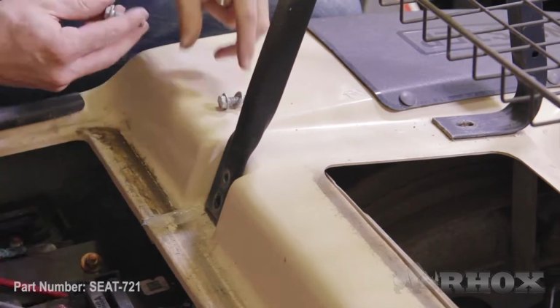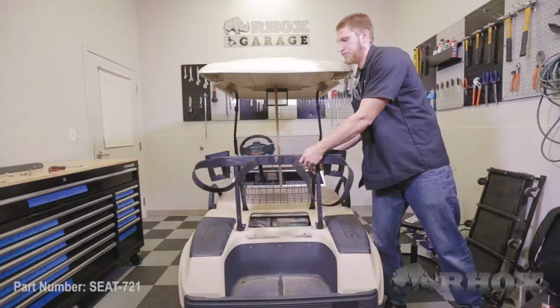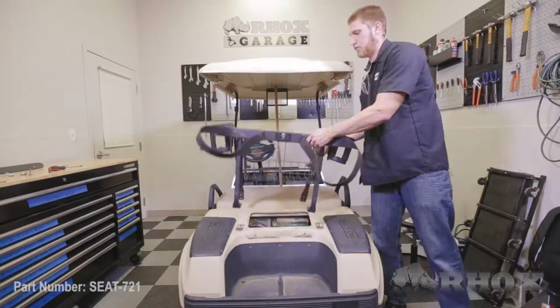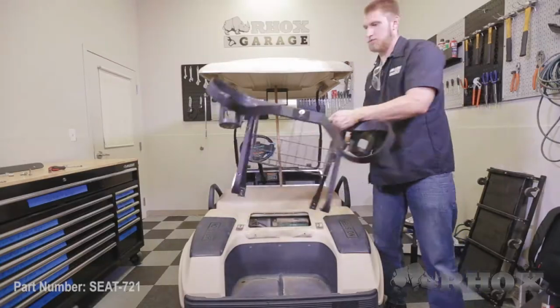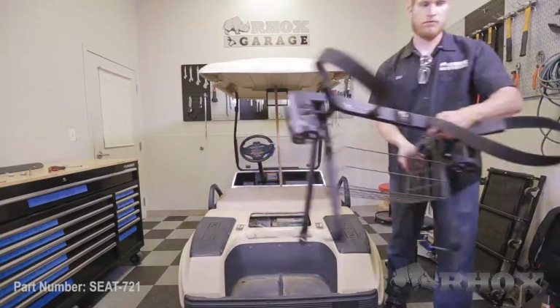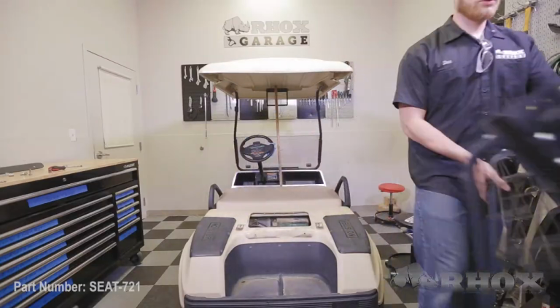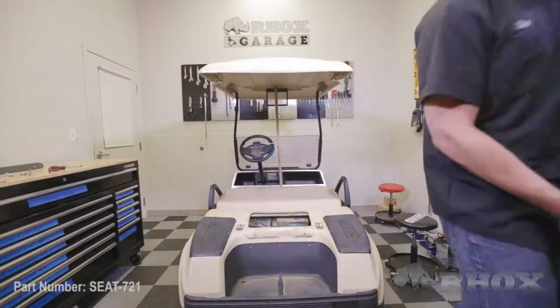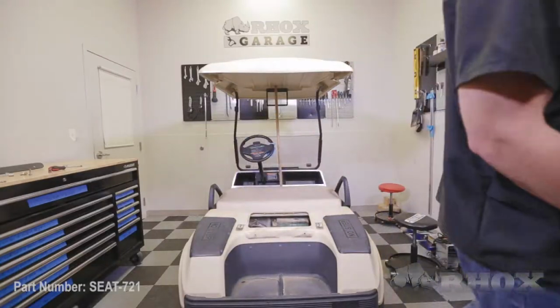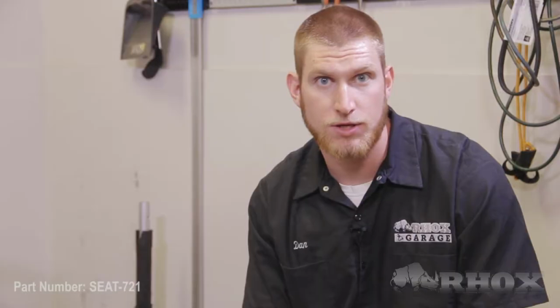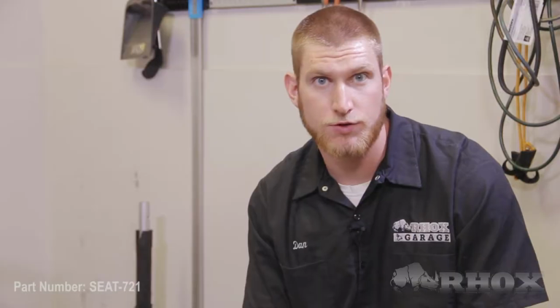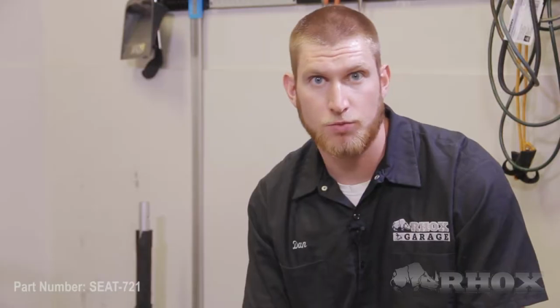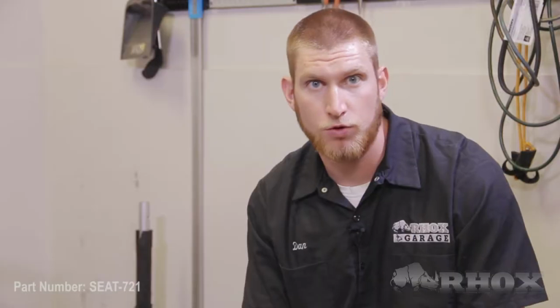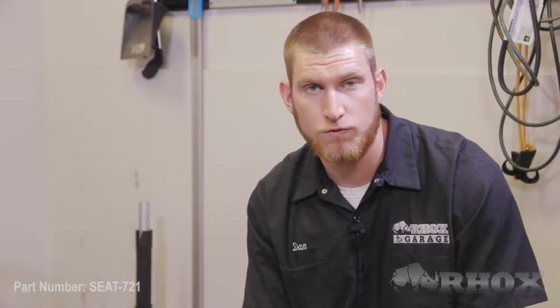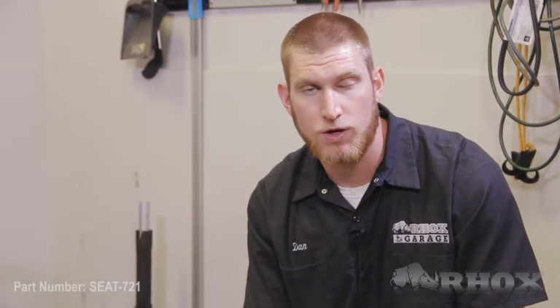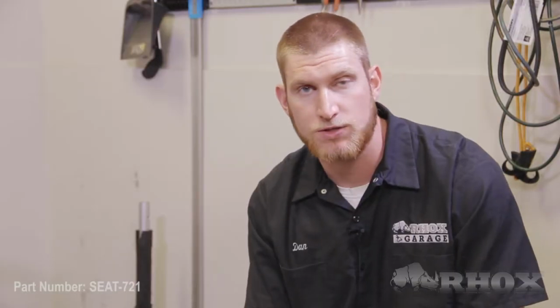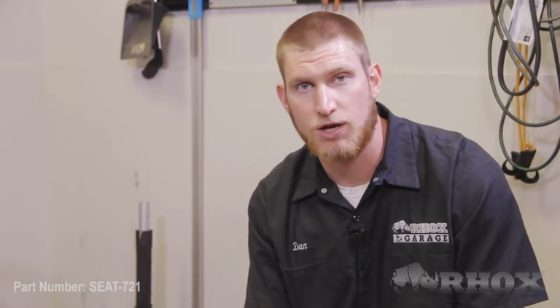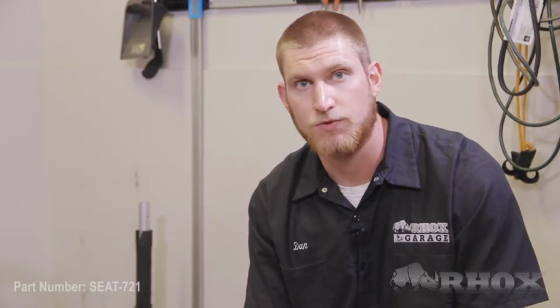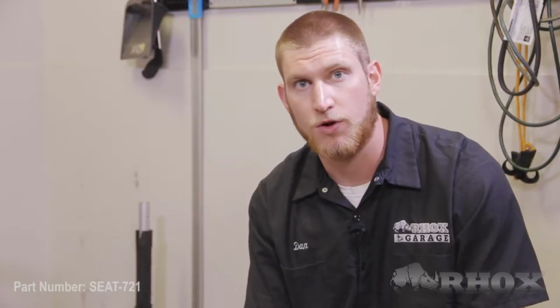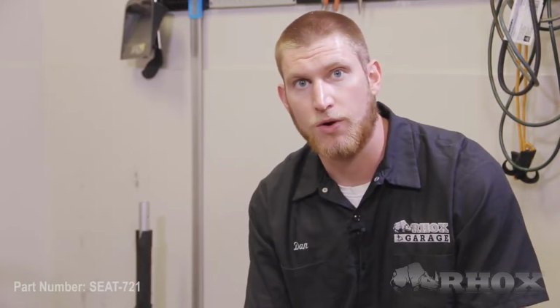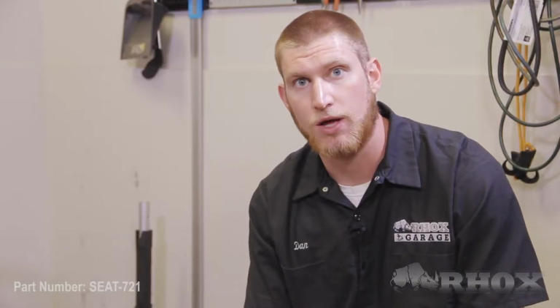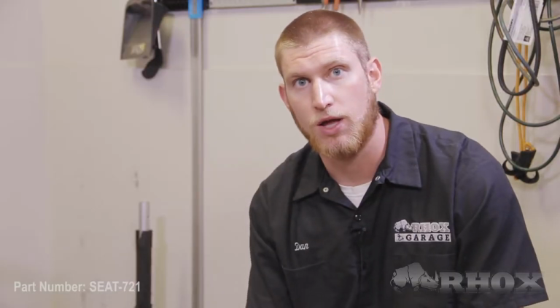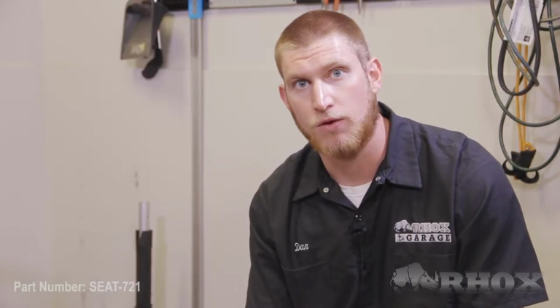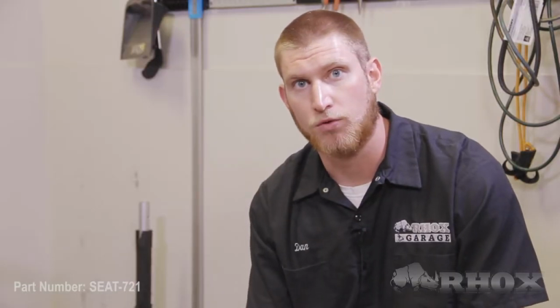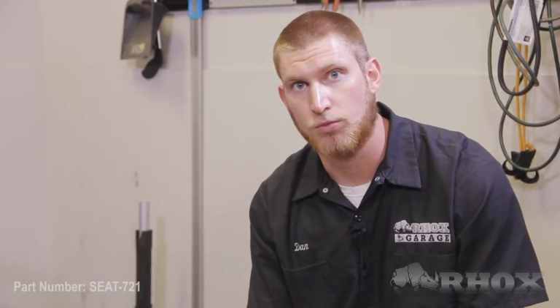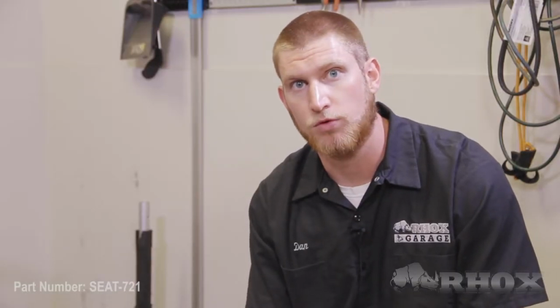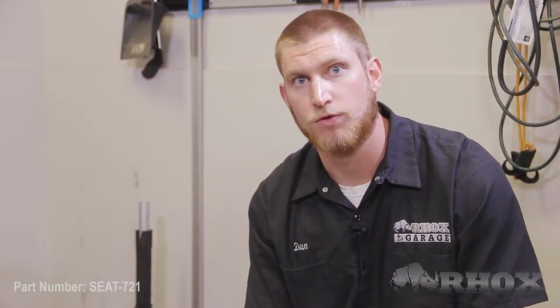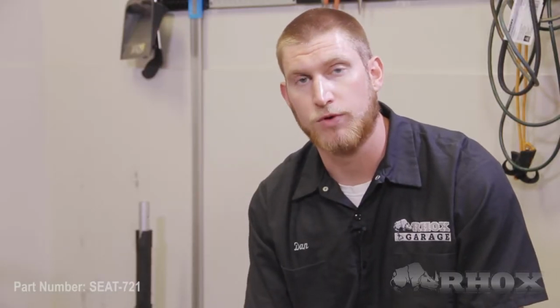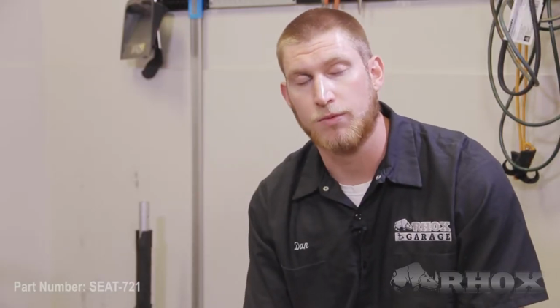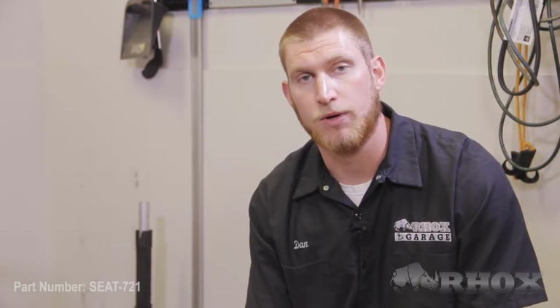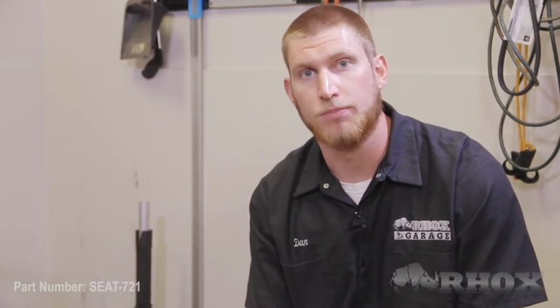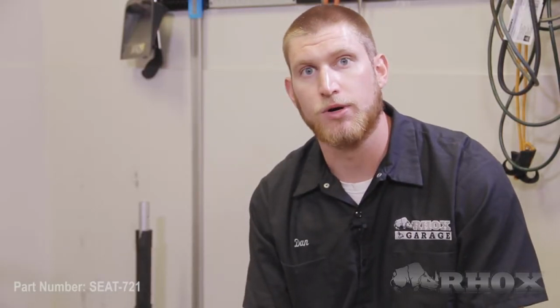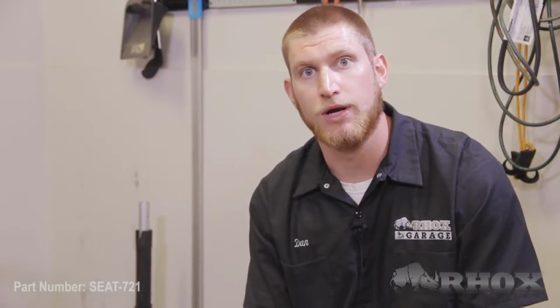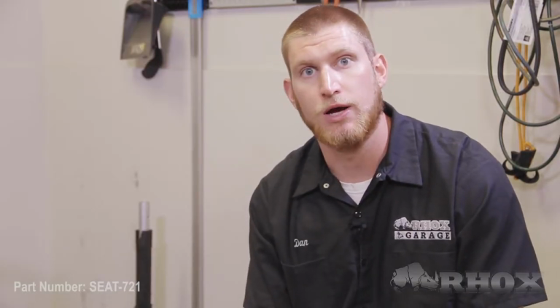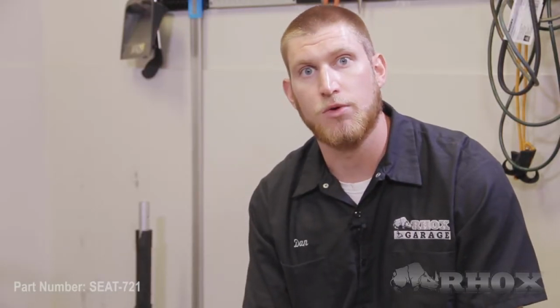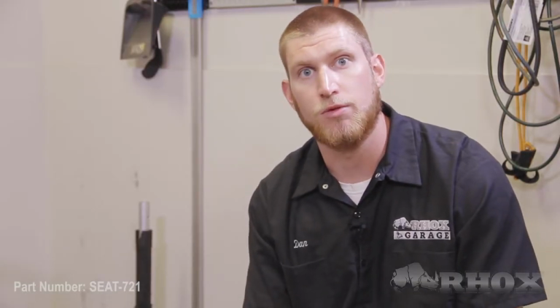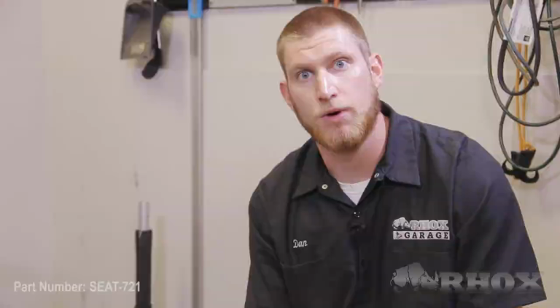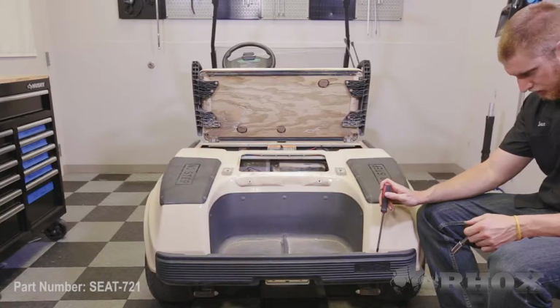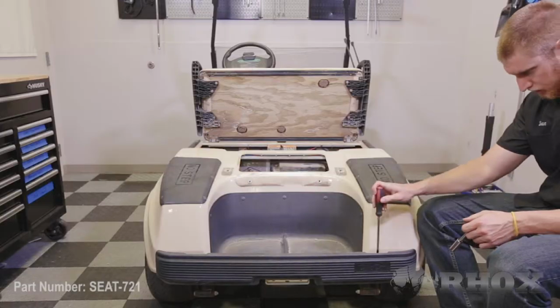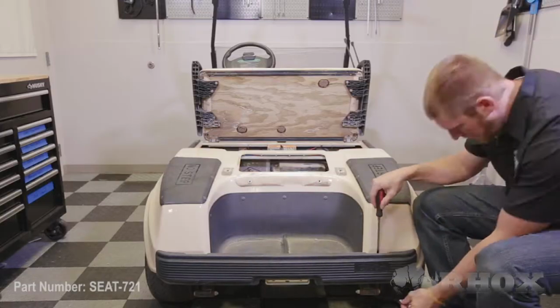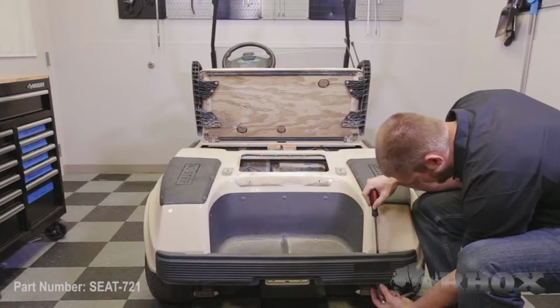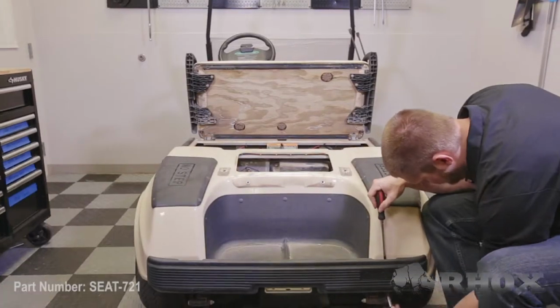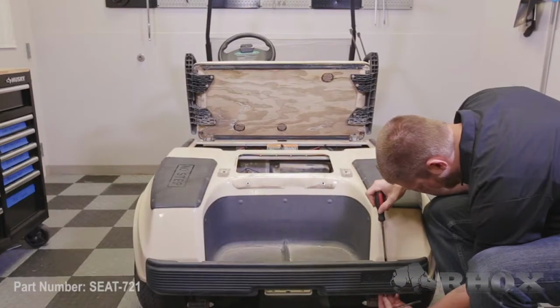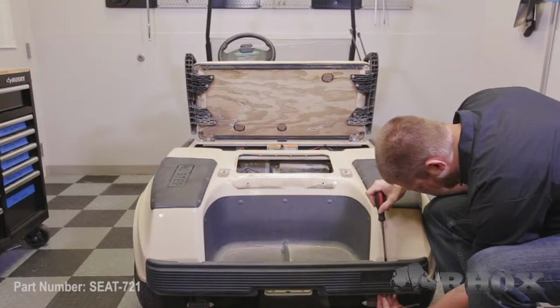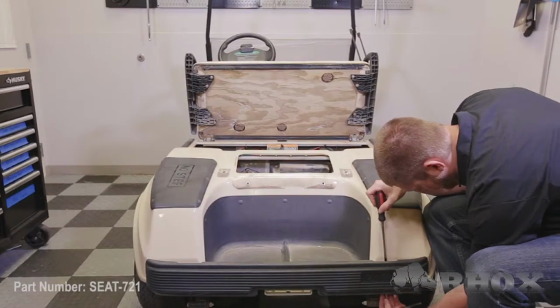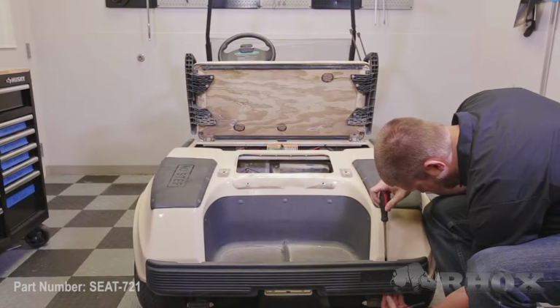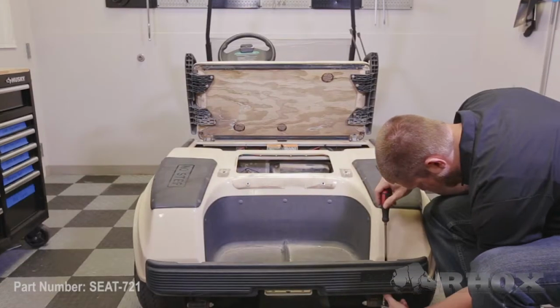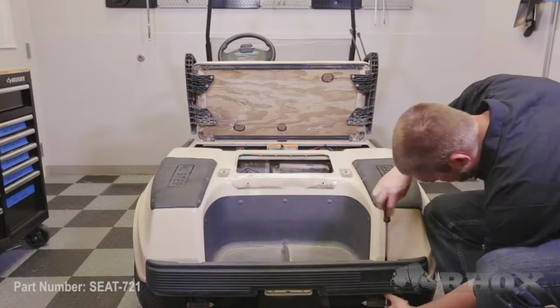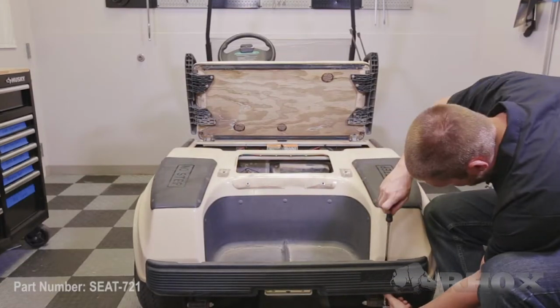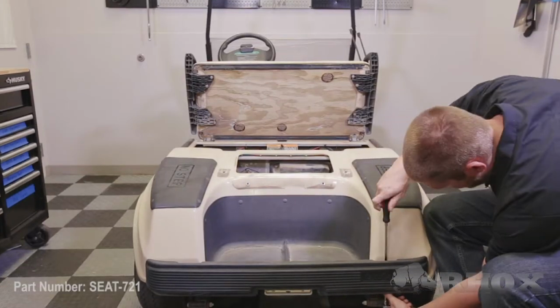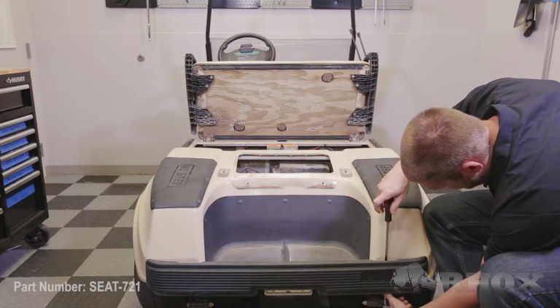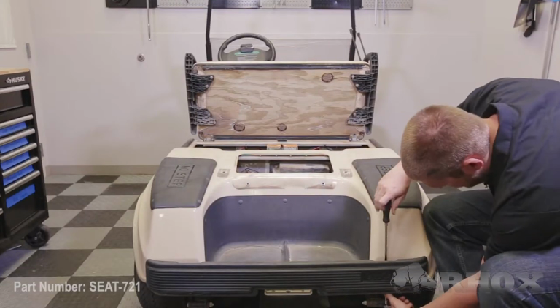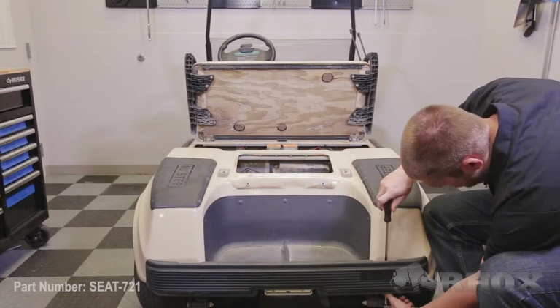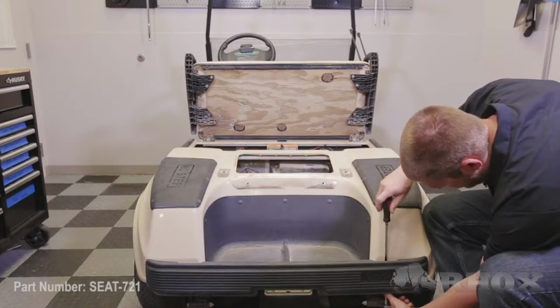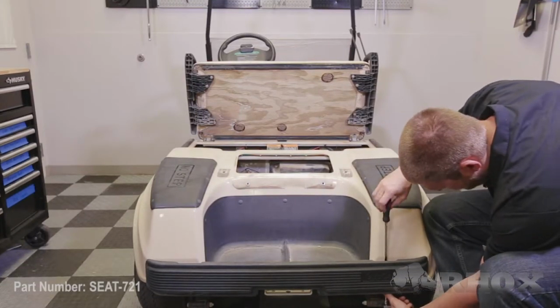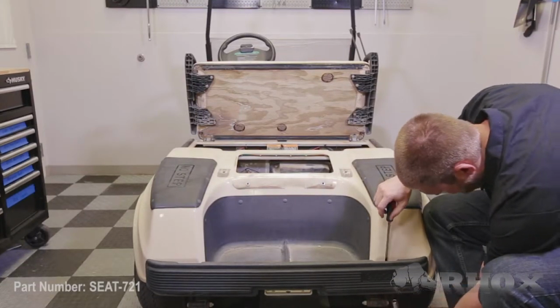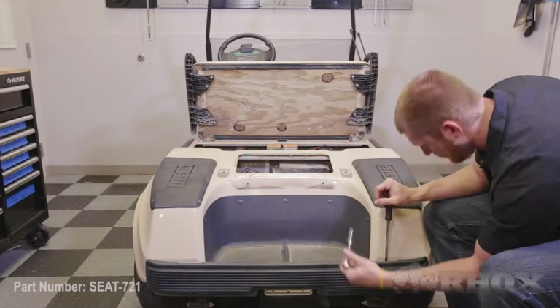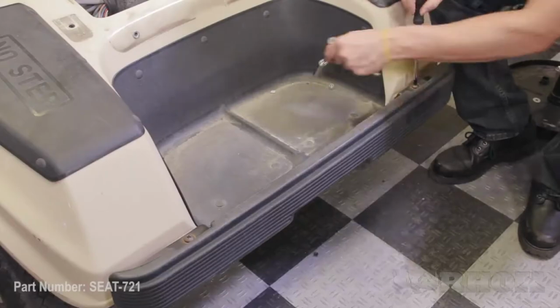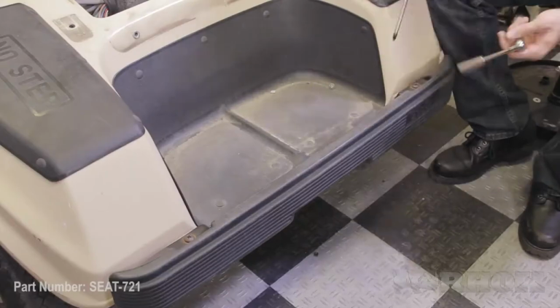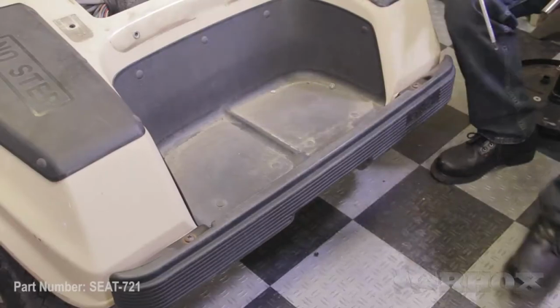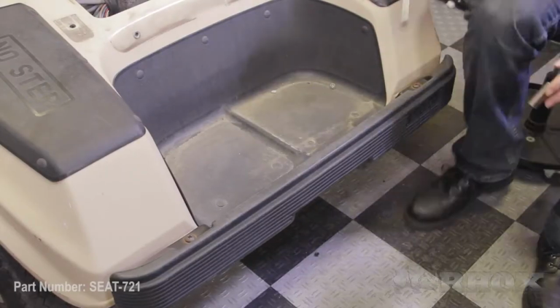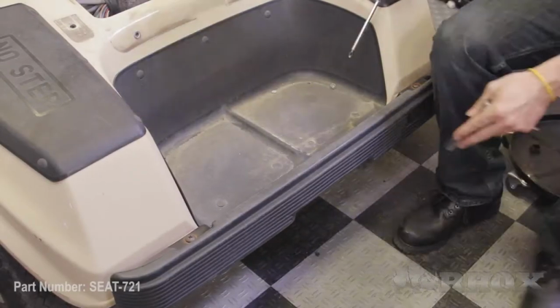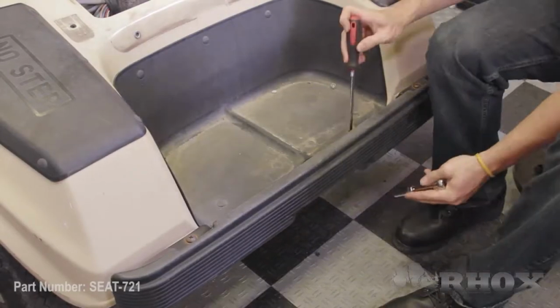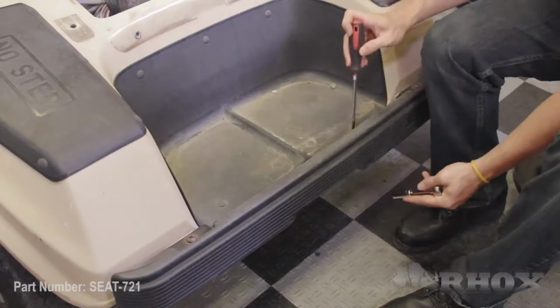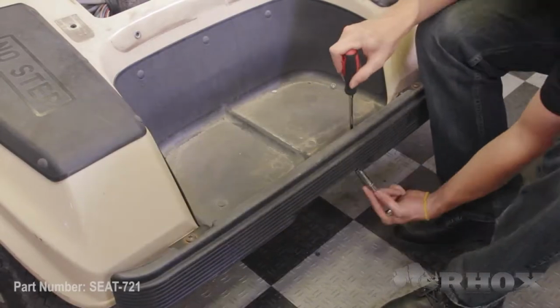Now that our sweater basket is removed, it's time to go ahead and remove the rear bumper. With the bumper, you're going to retain the hardware, but you can go ahead and throw your bumper out.